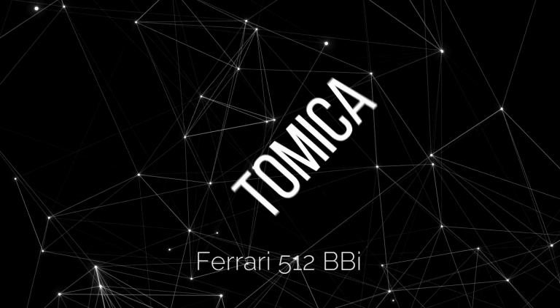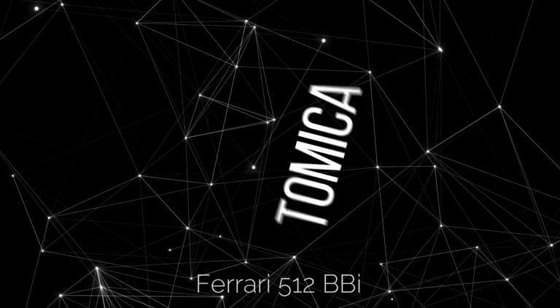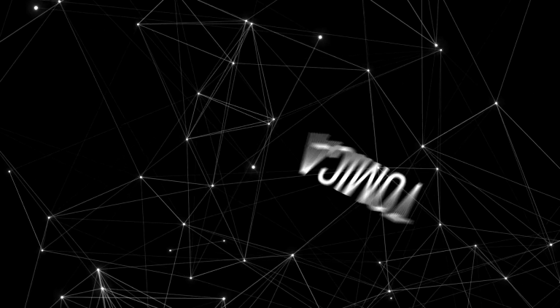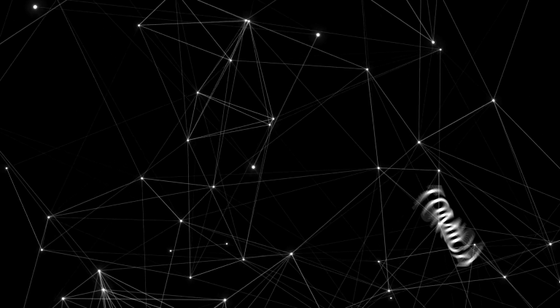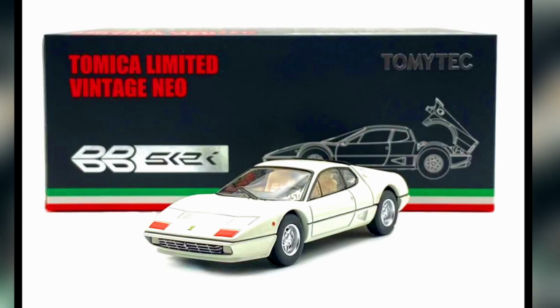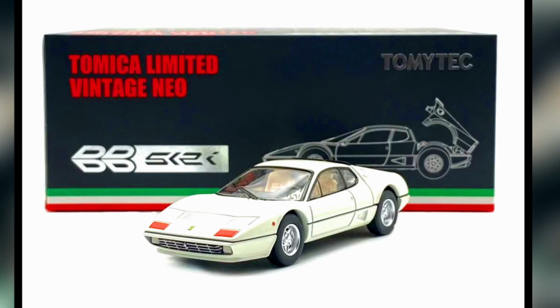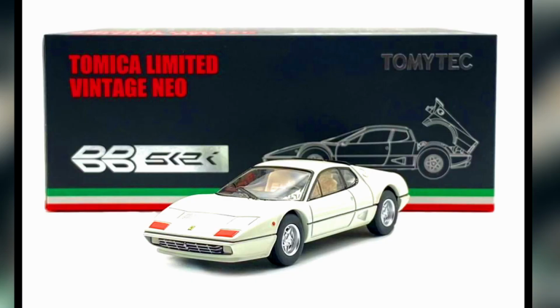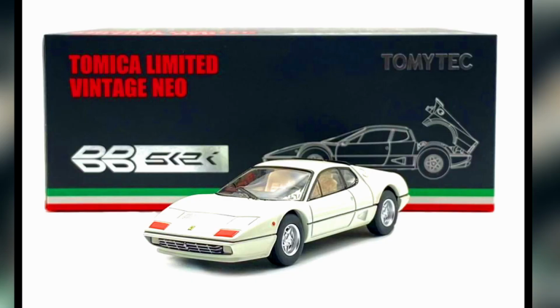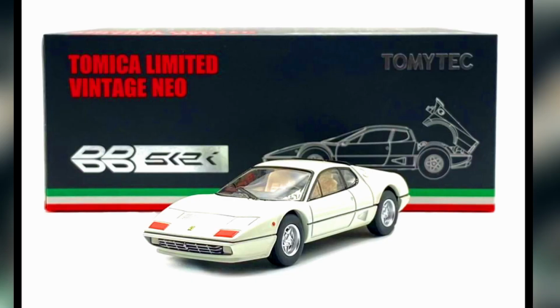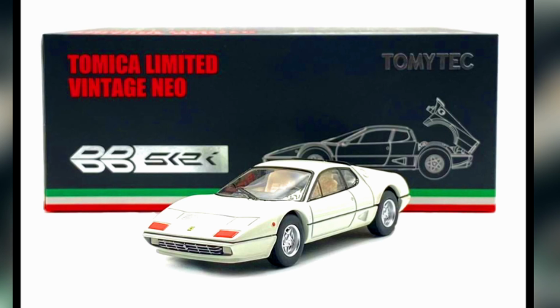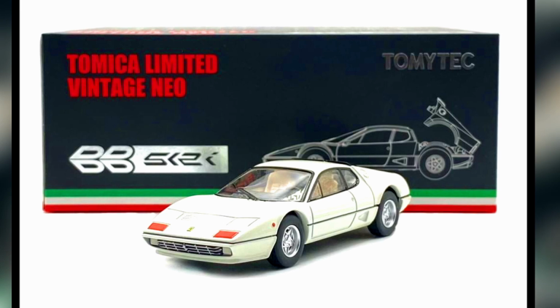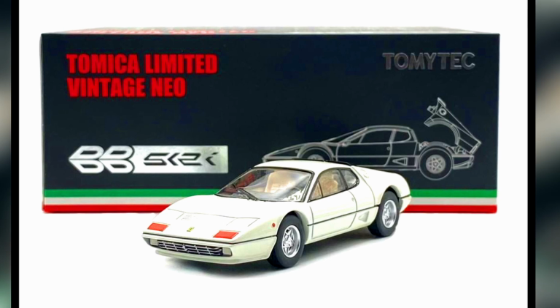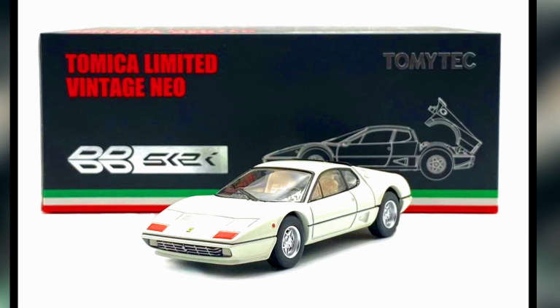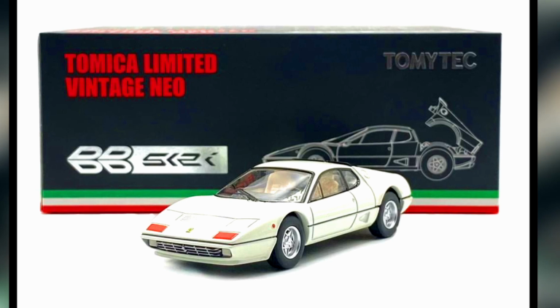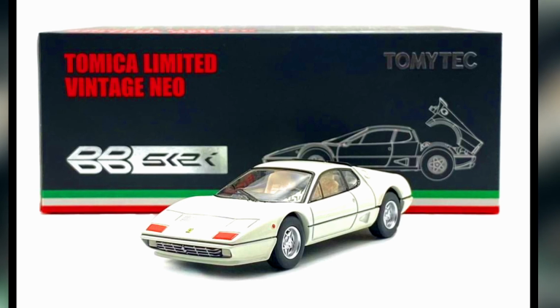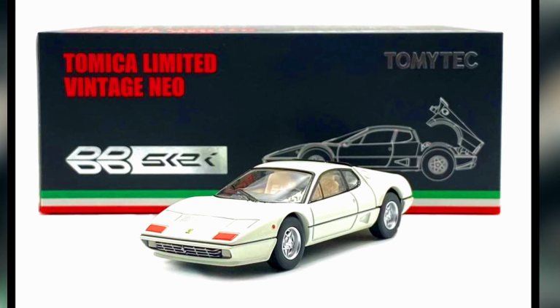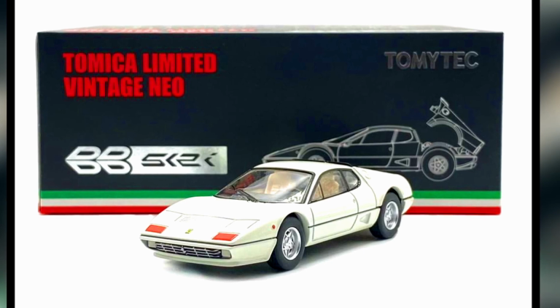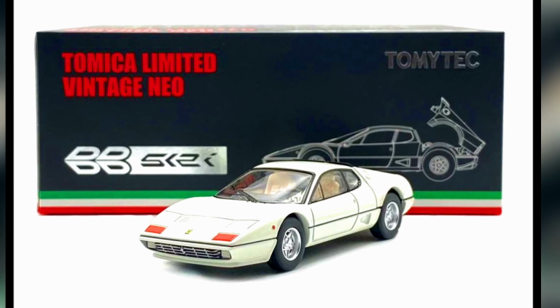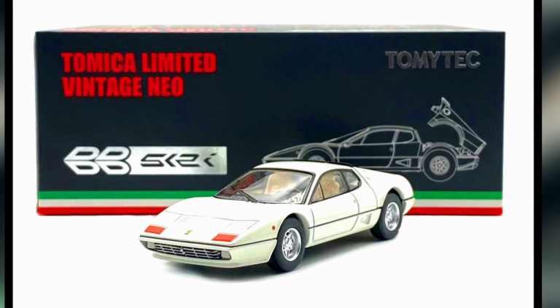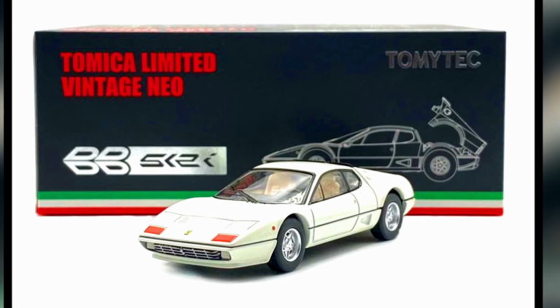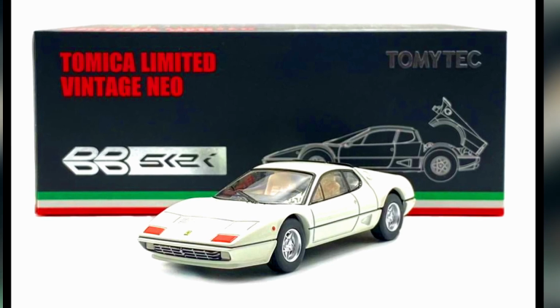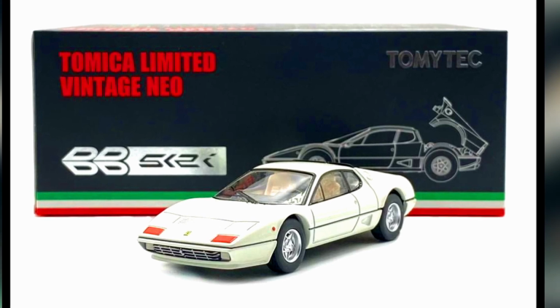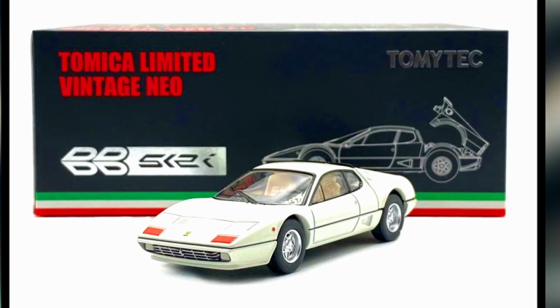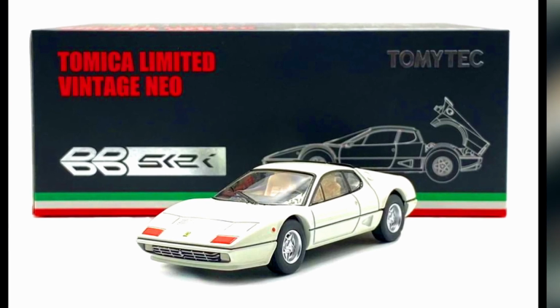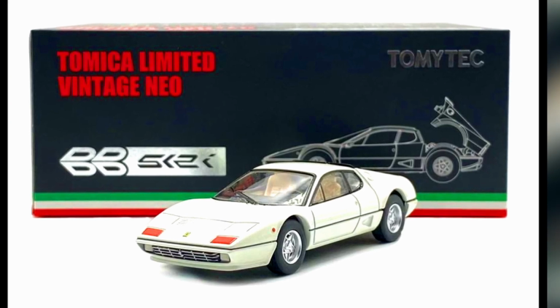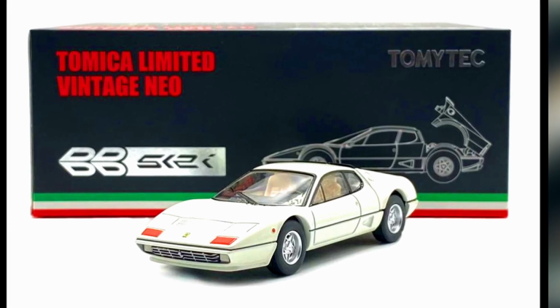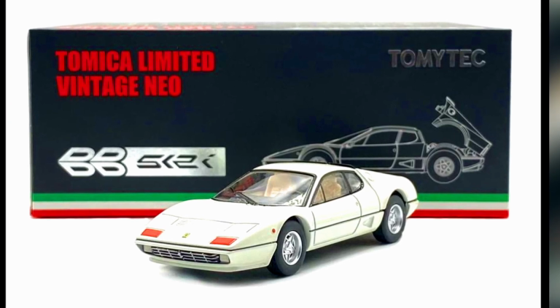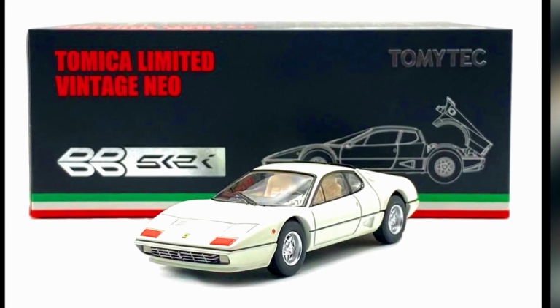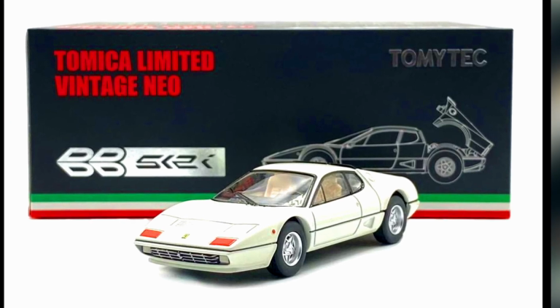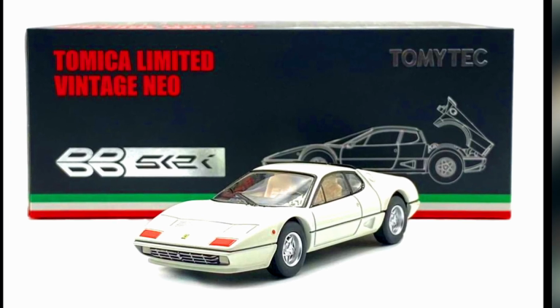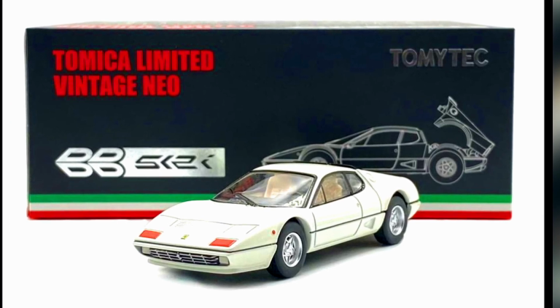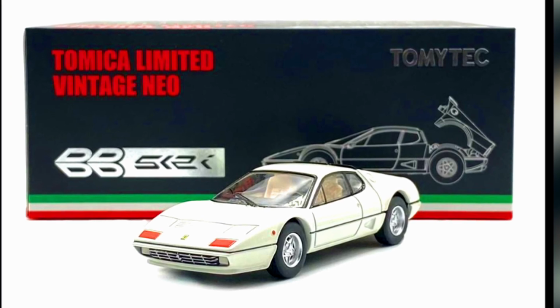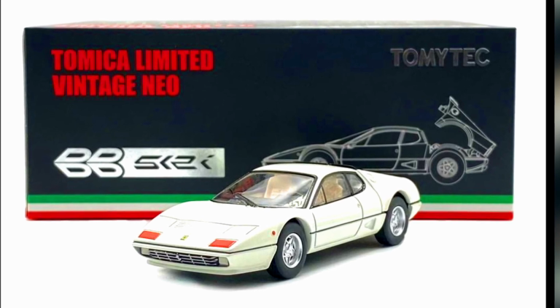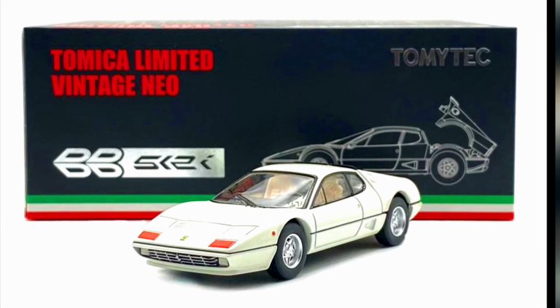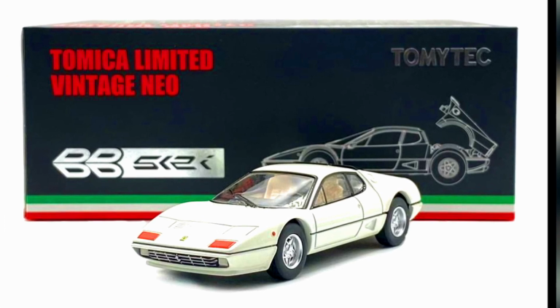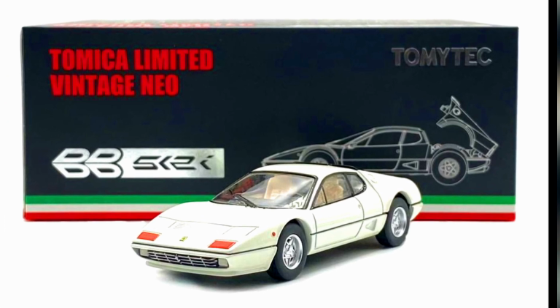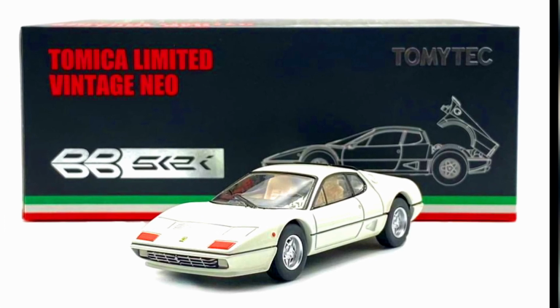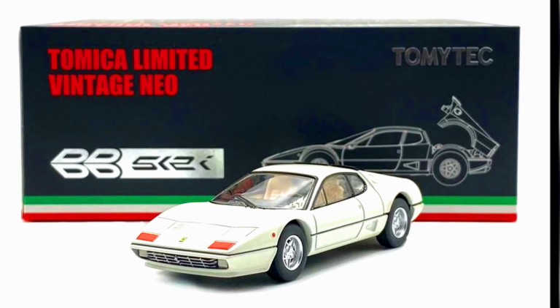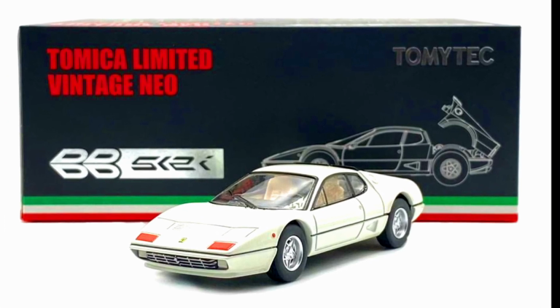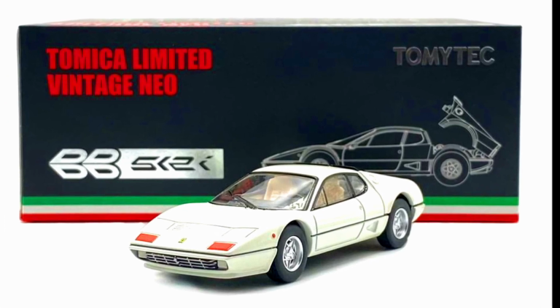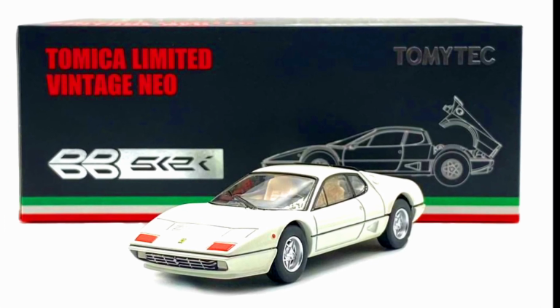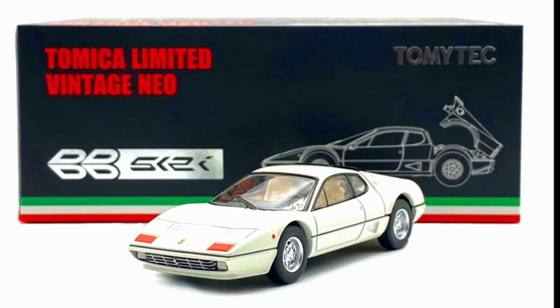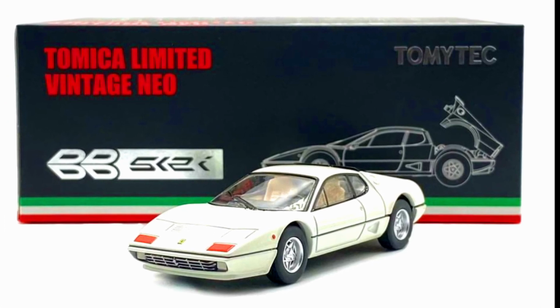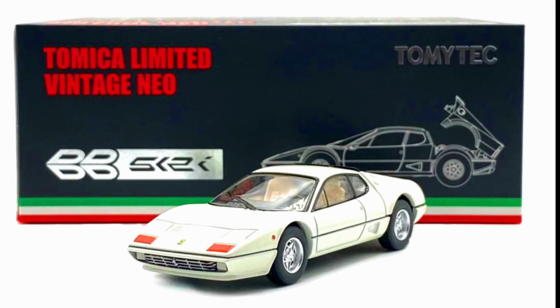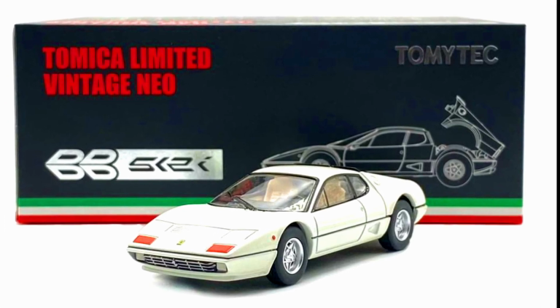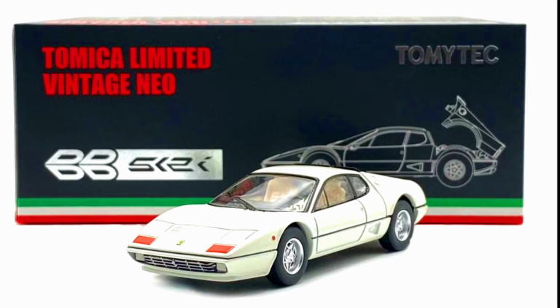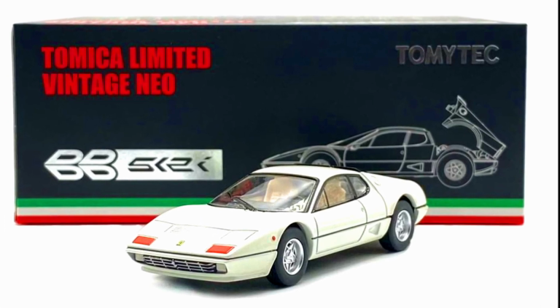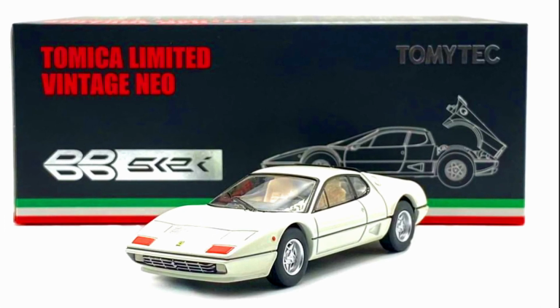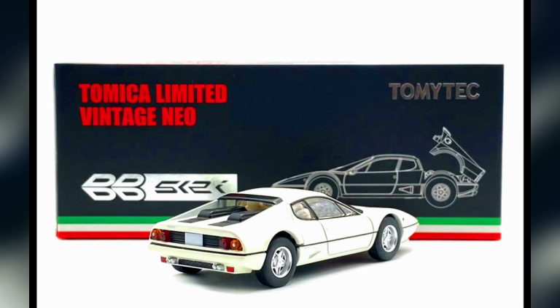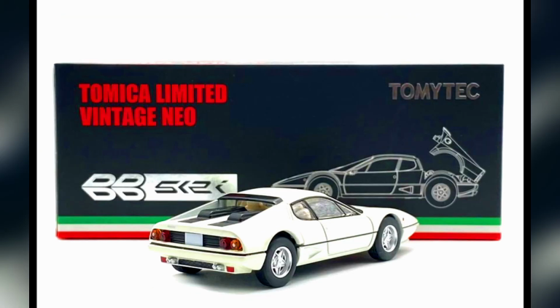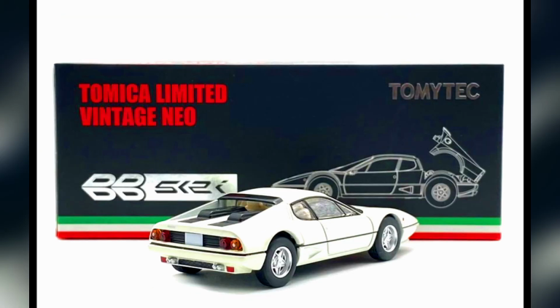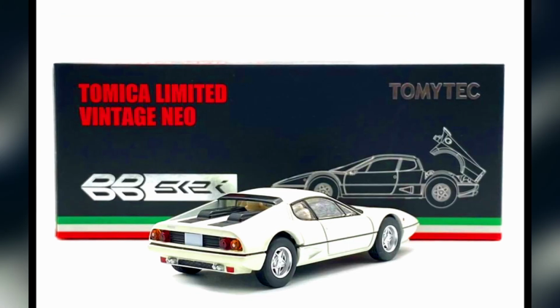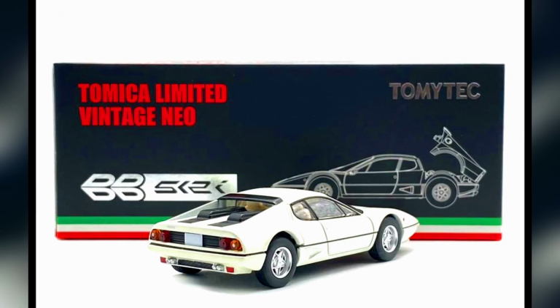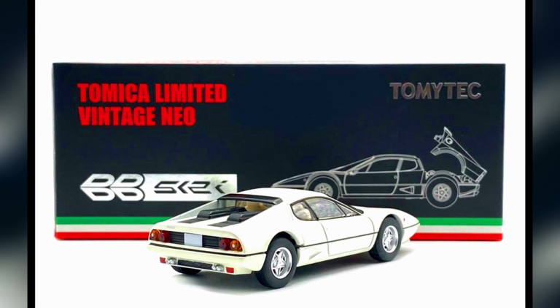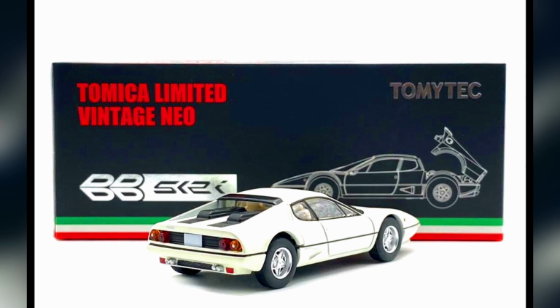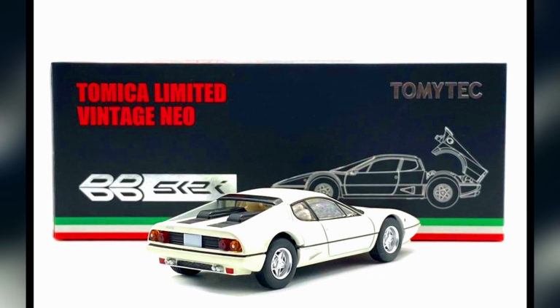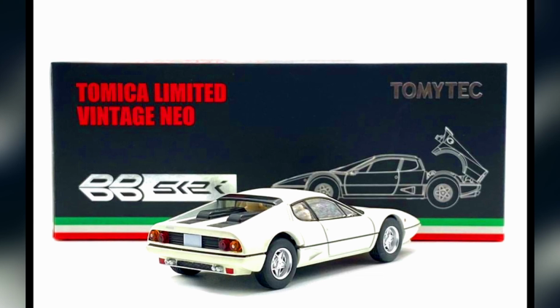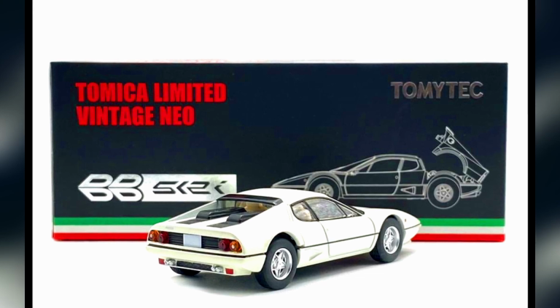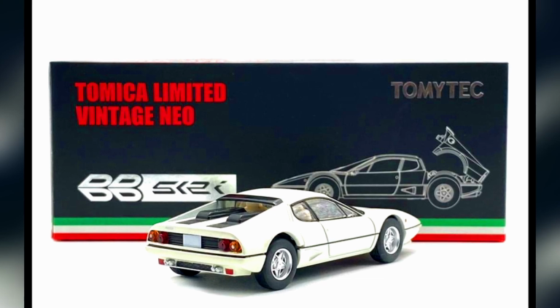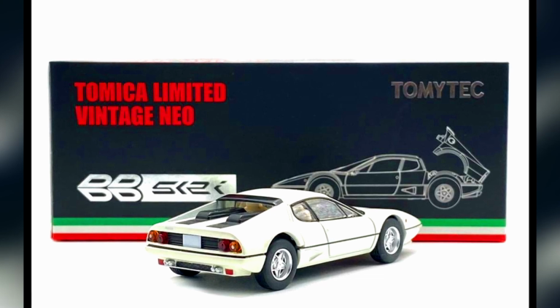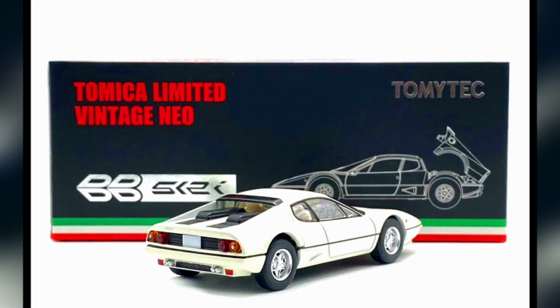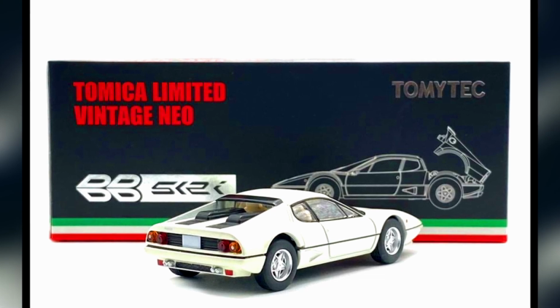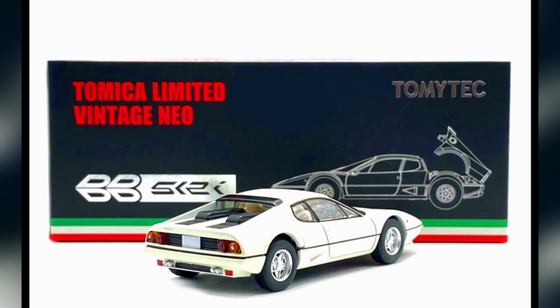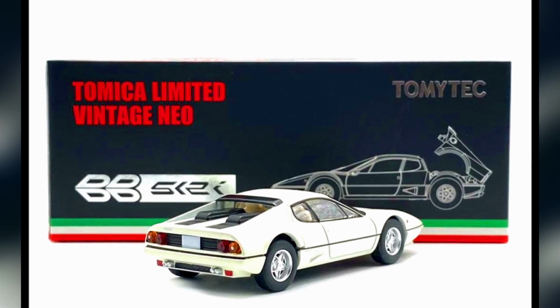A beautiful Ferrari 512 BB from Tomica Limited Vintage Neo, this time in white color.